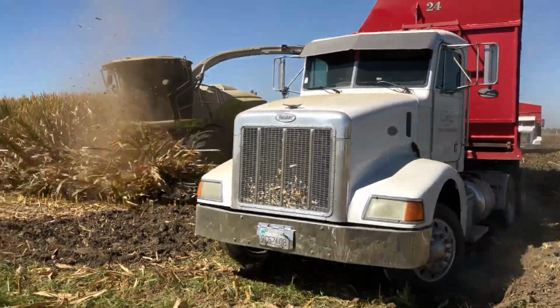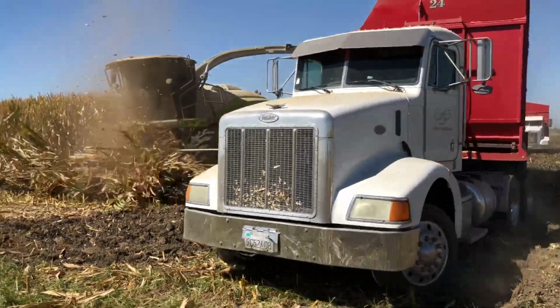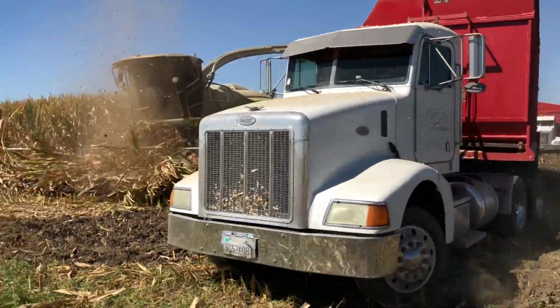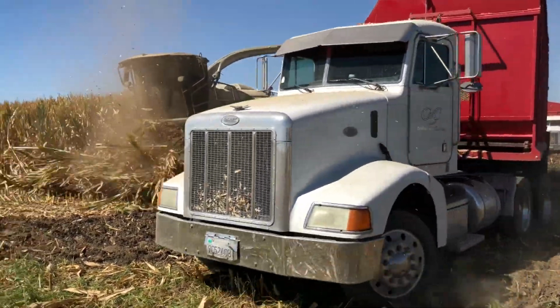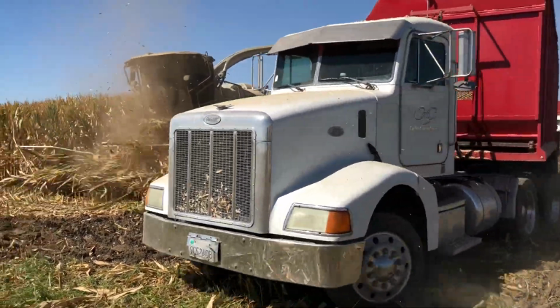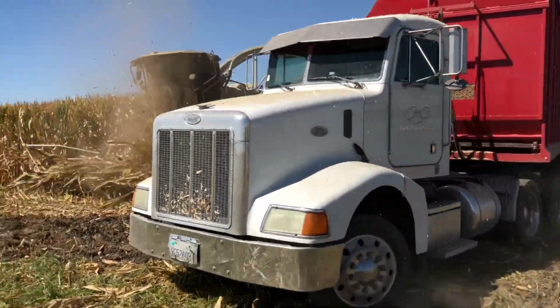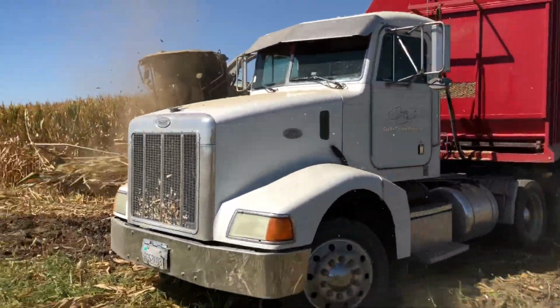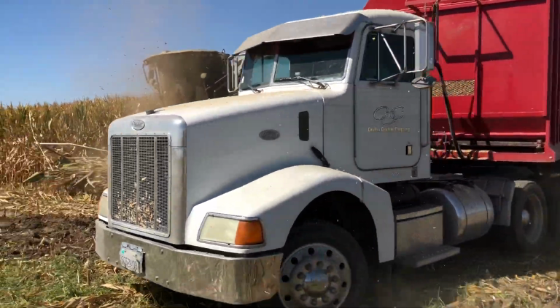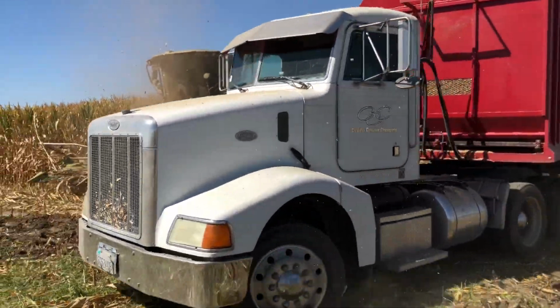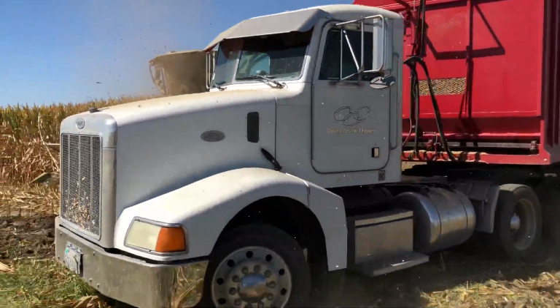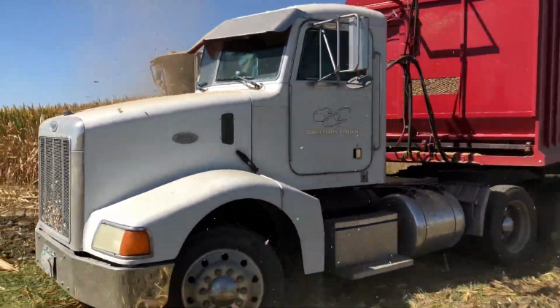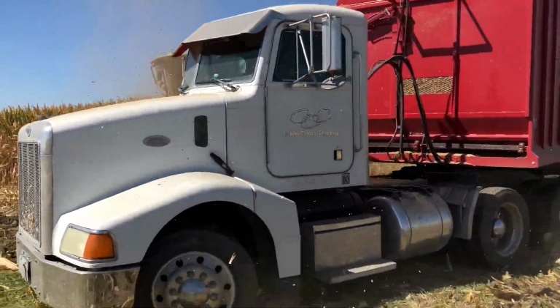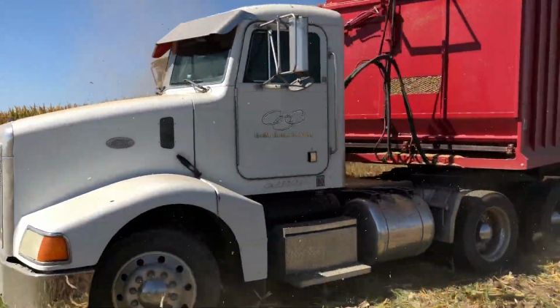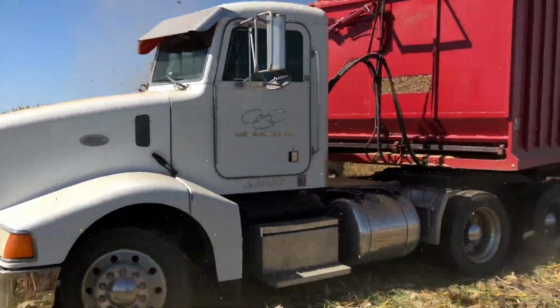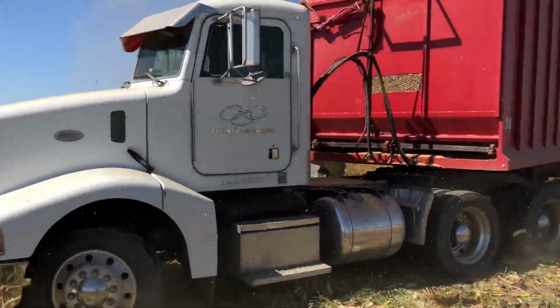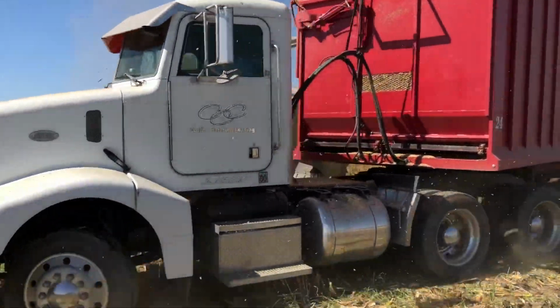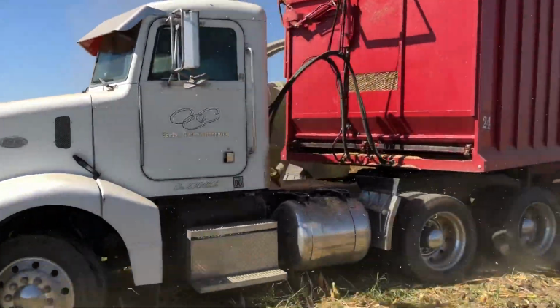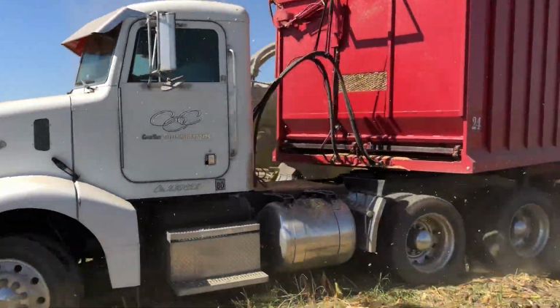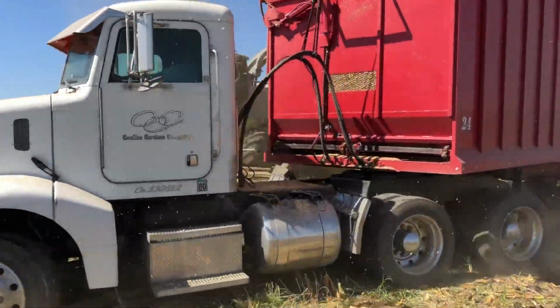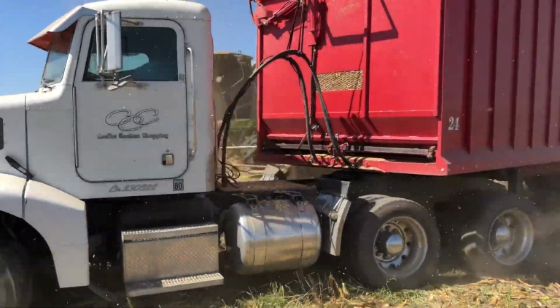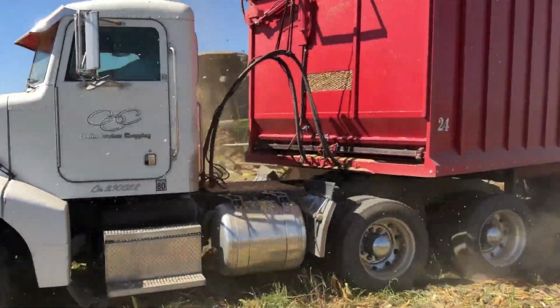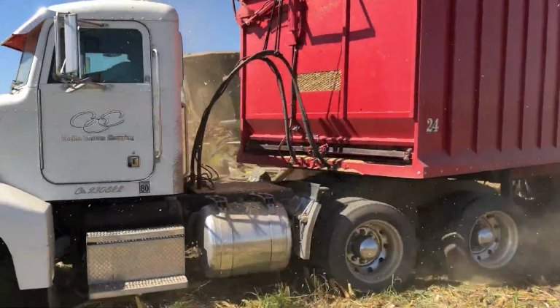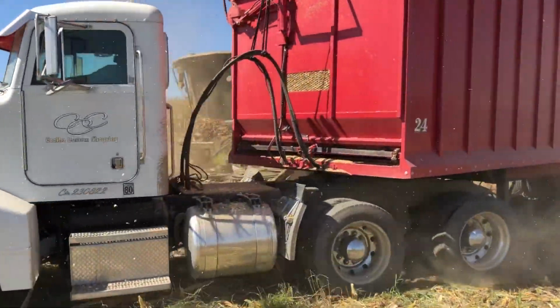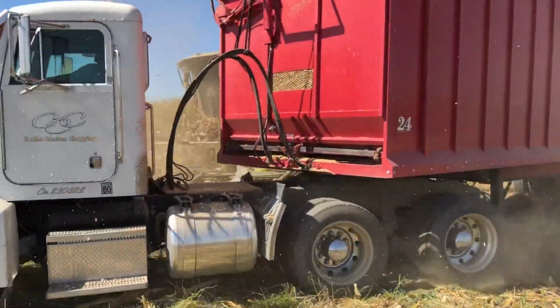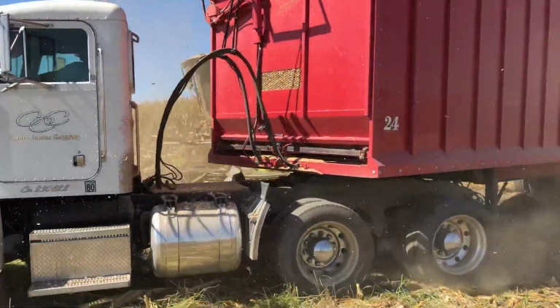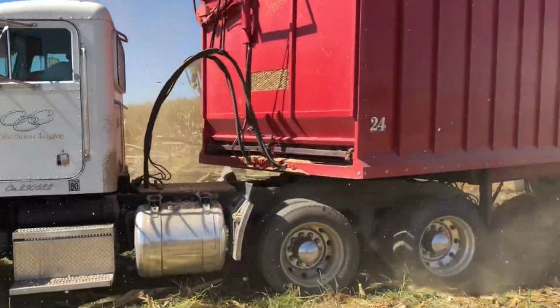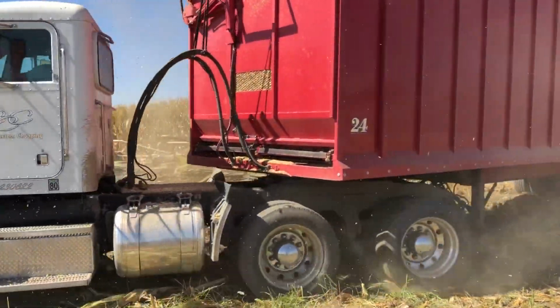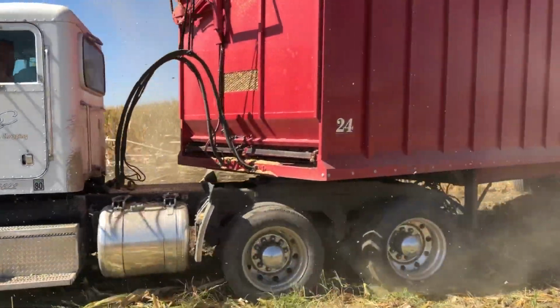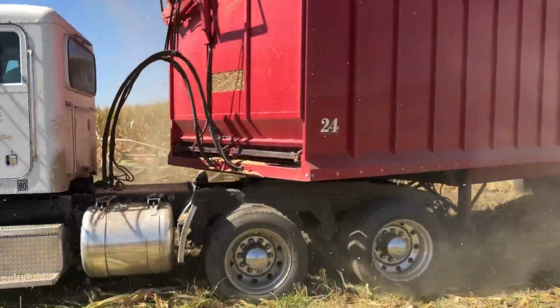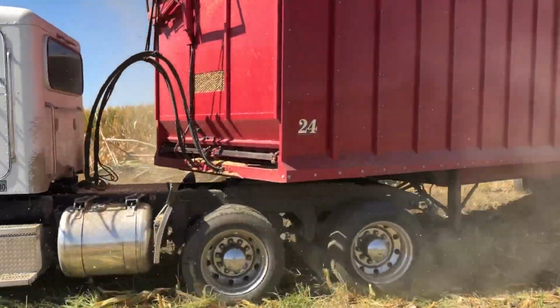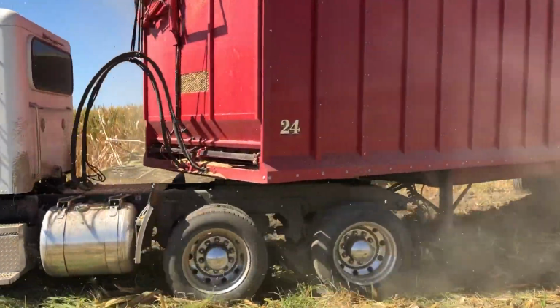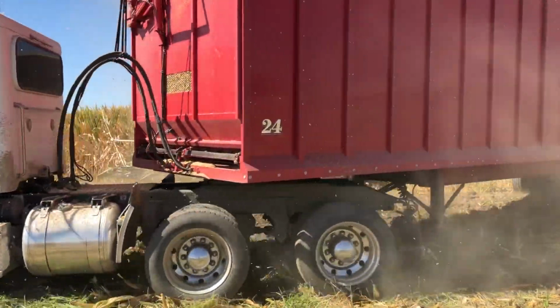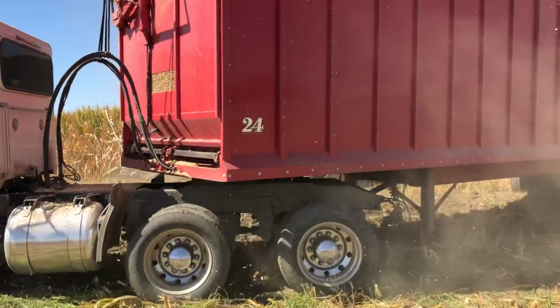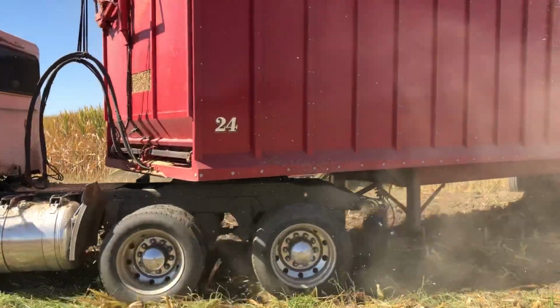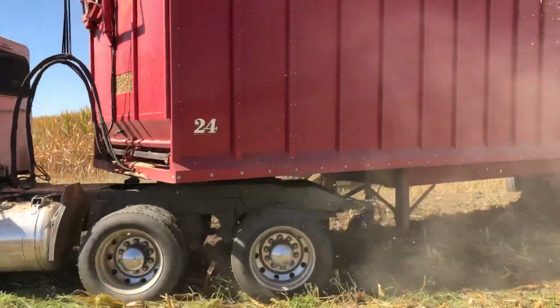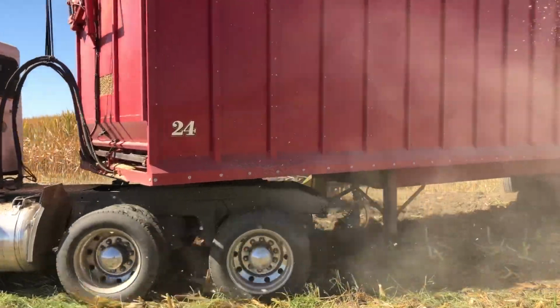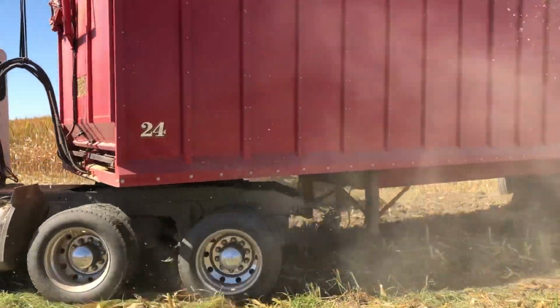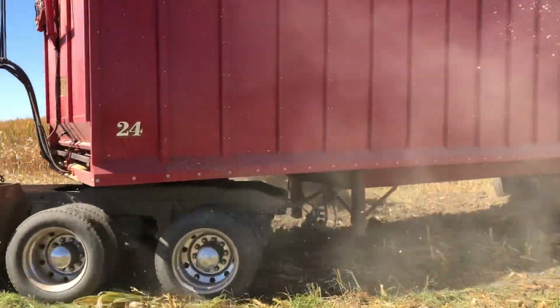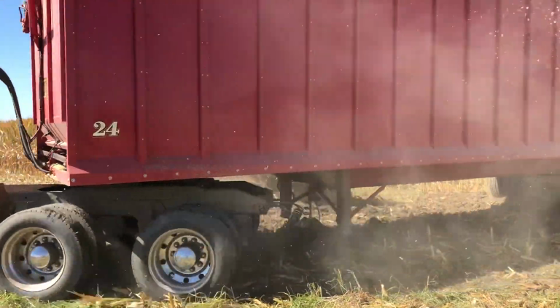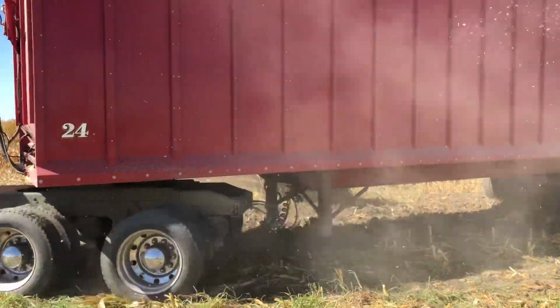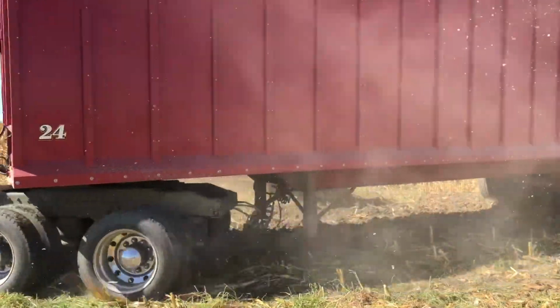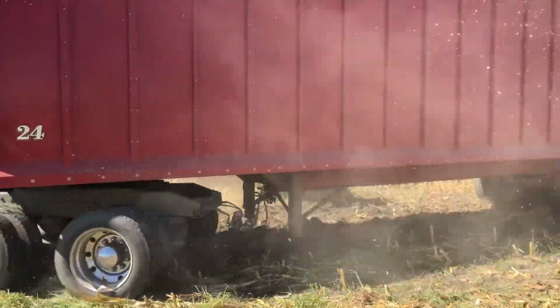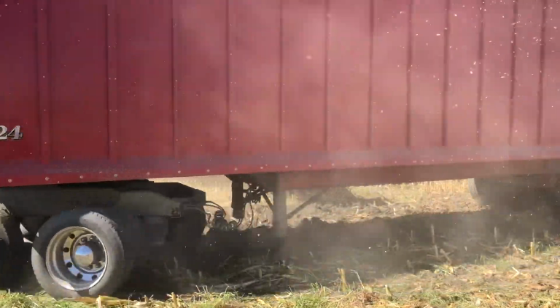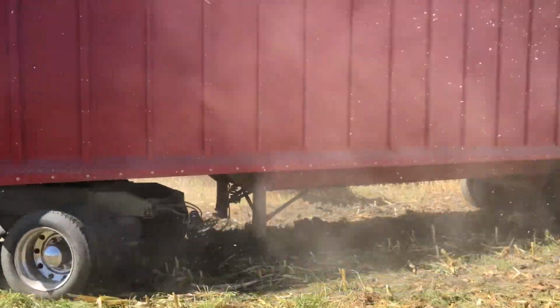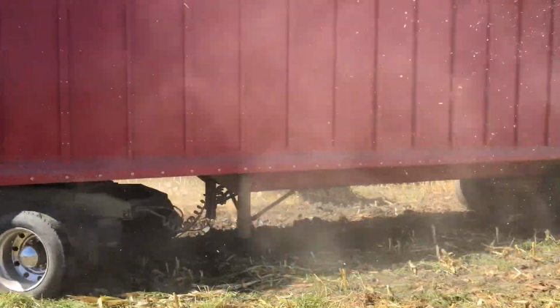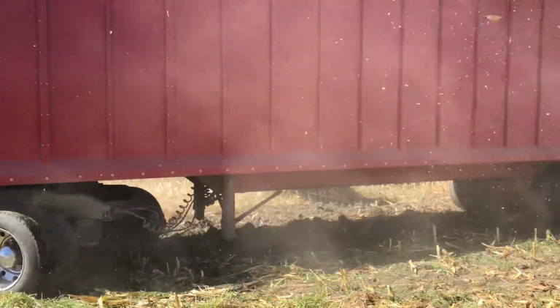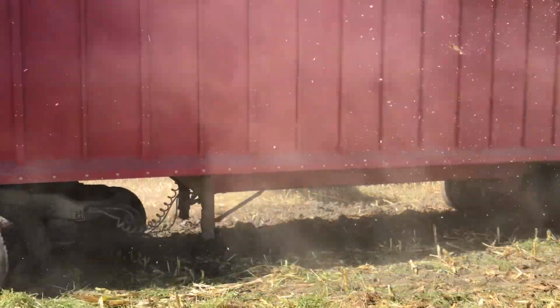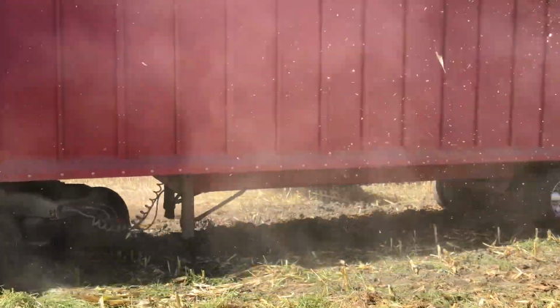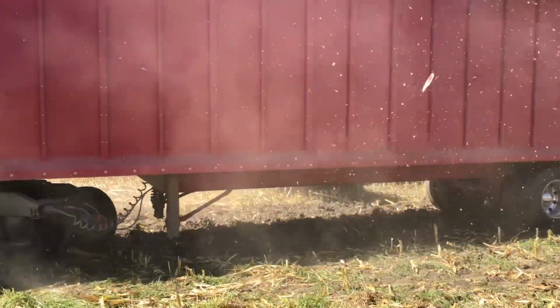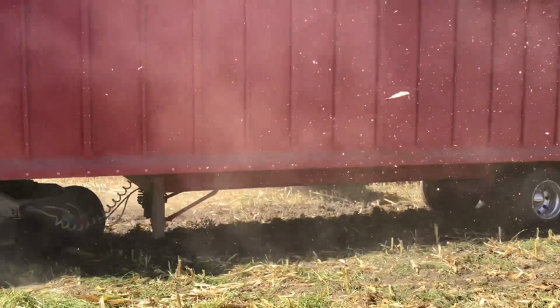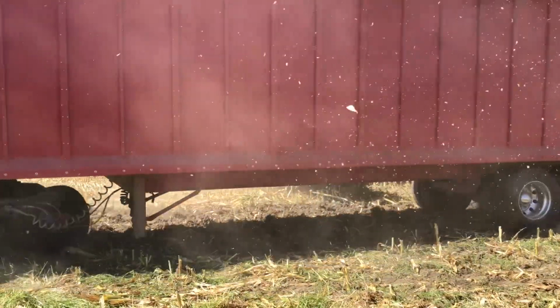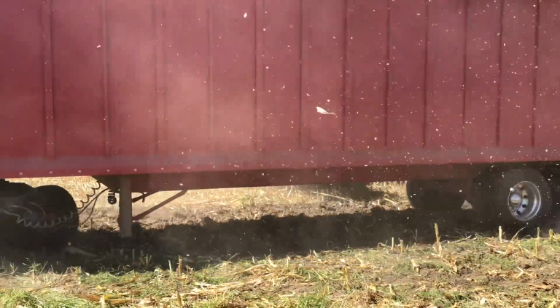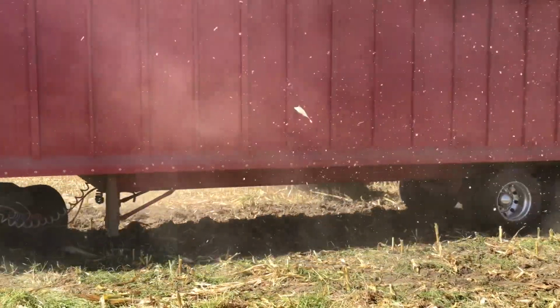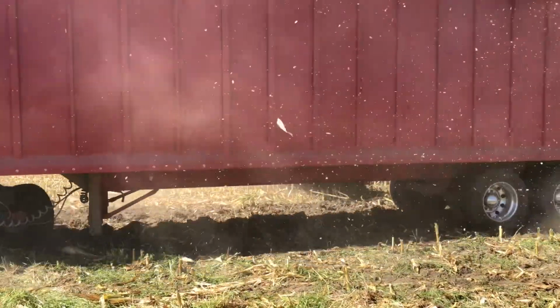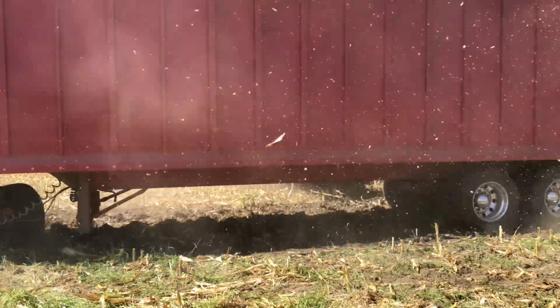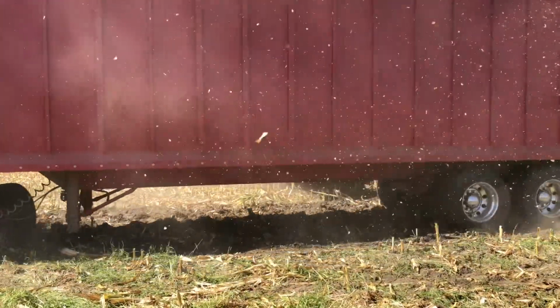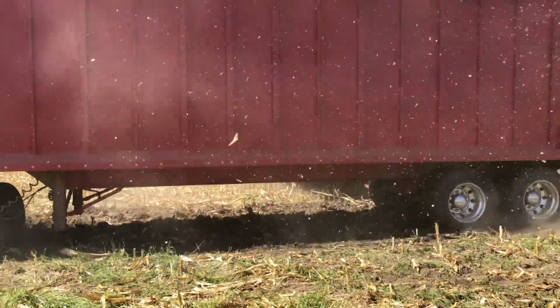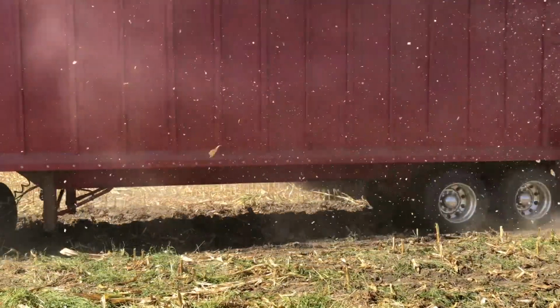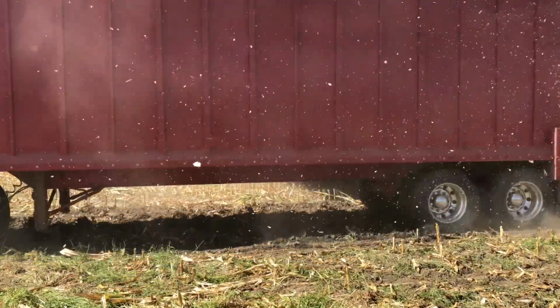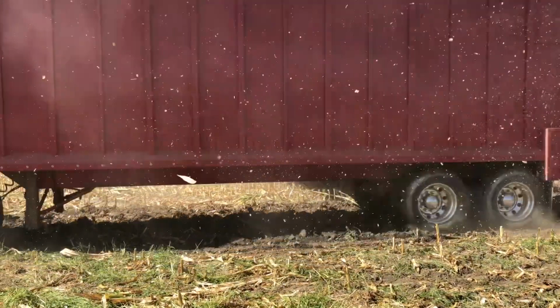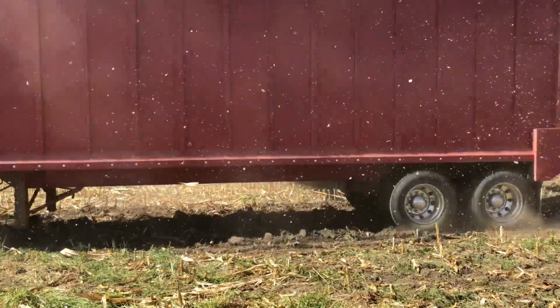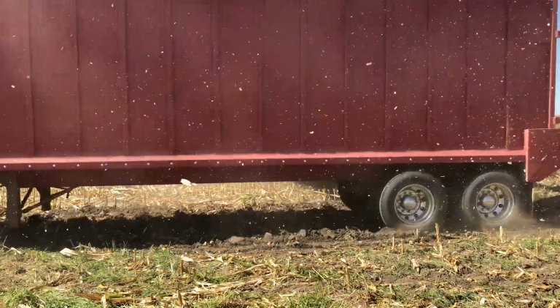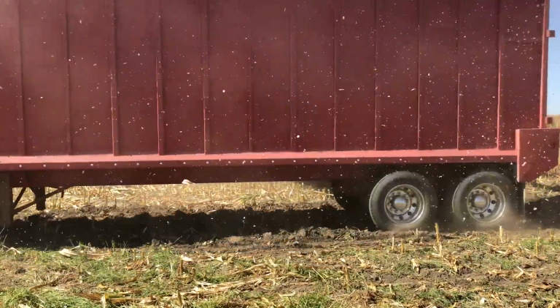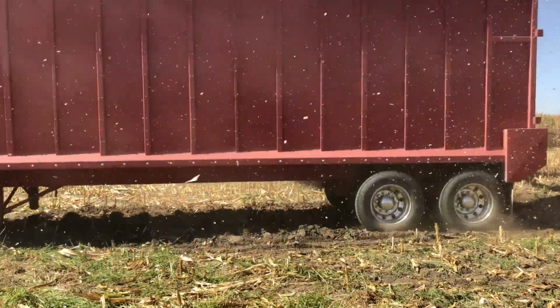Once the trailer fills up, another trailer takes its place in the field, and that trailer heads to the dairy to unload the harvested product.